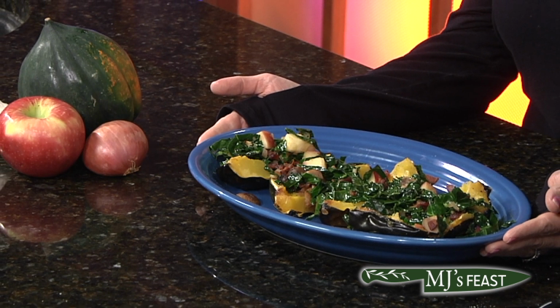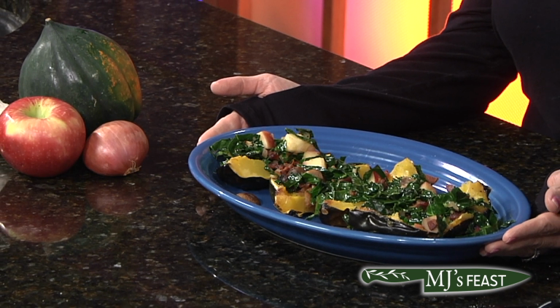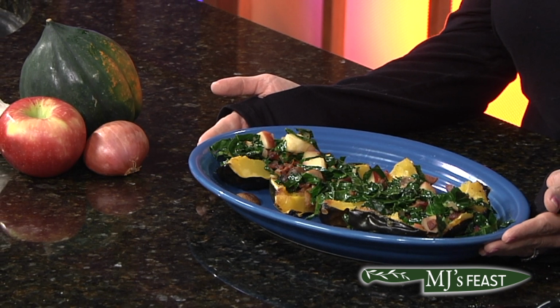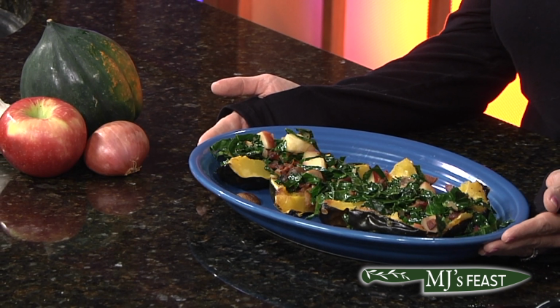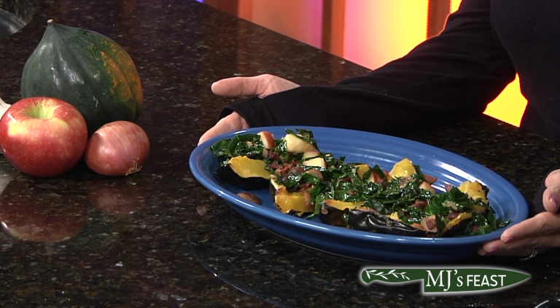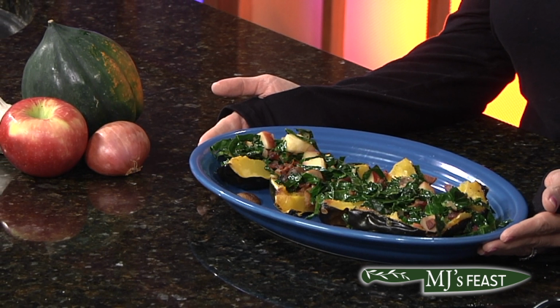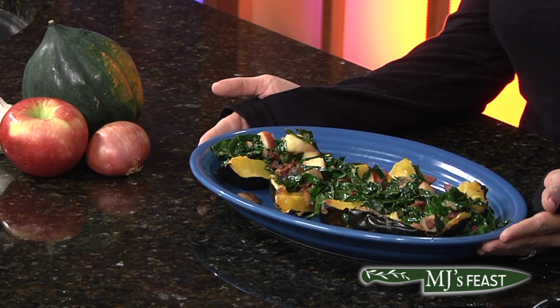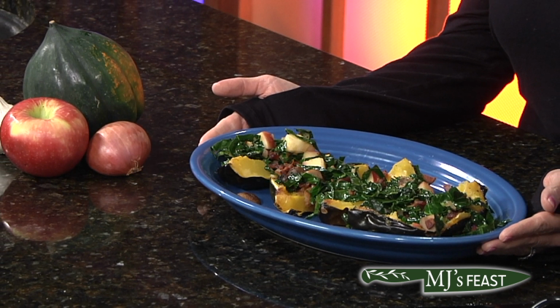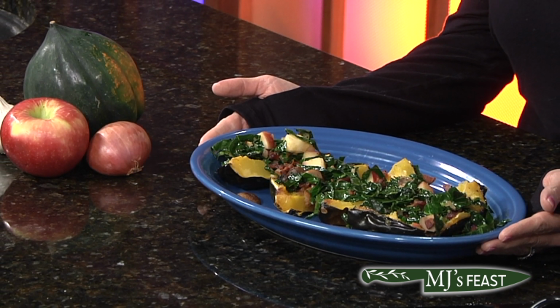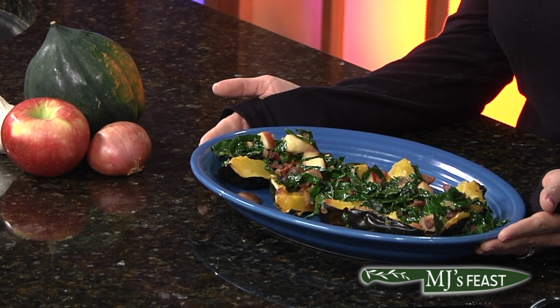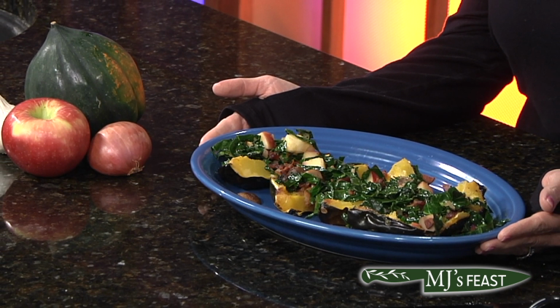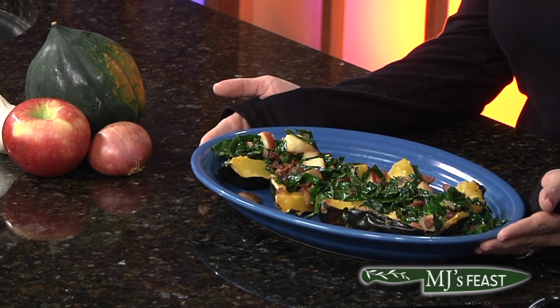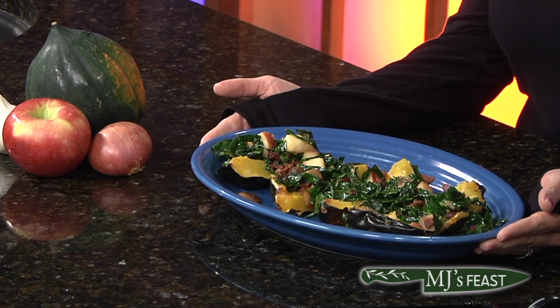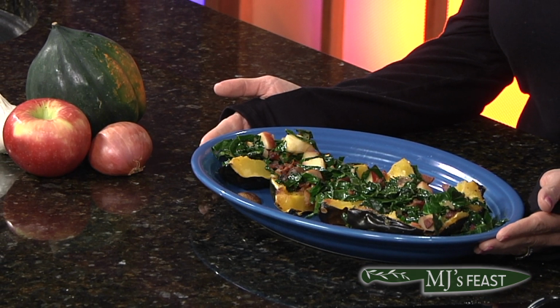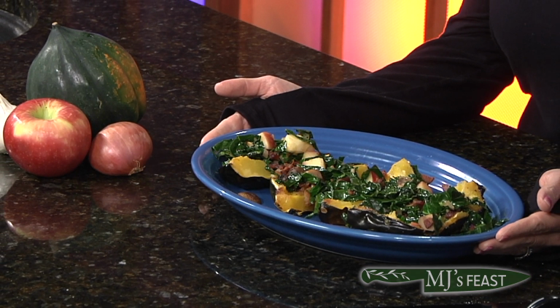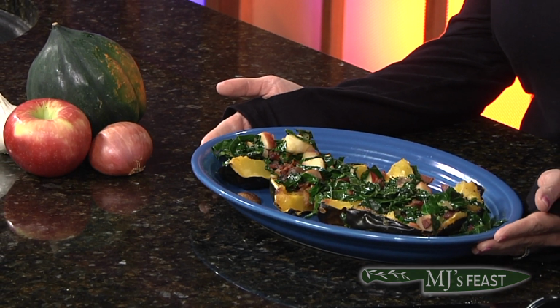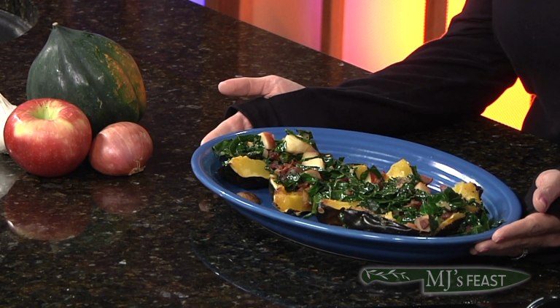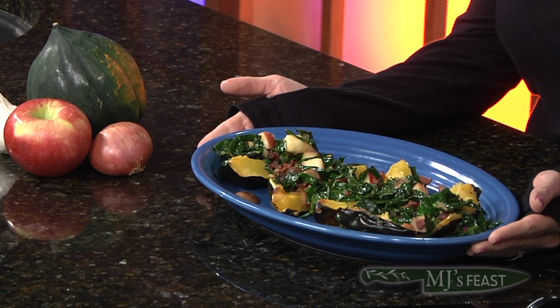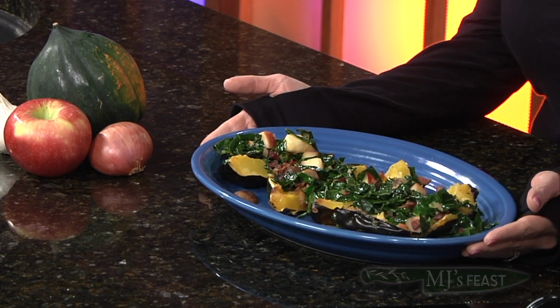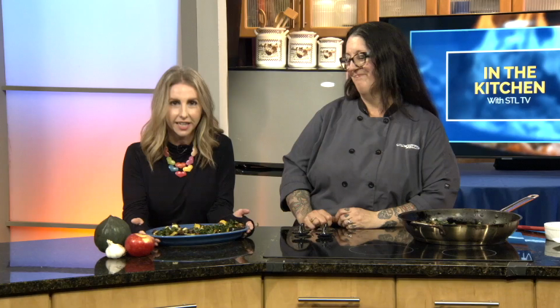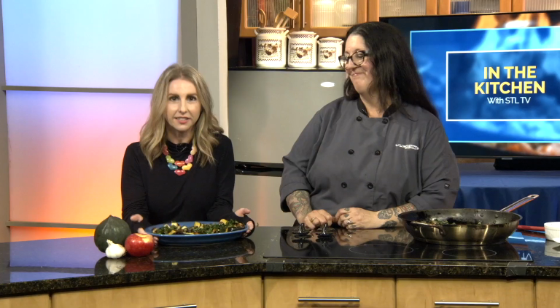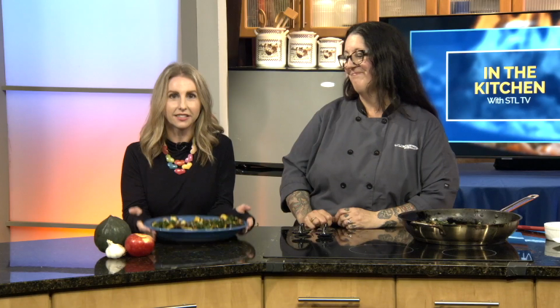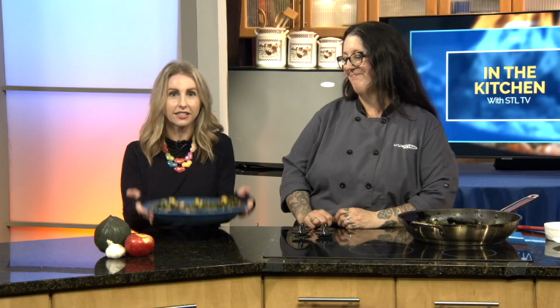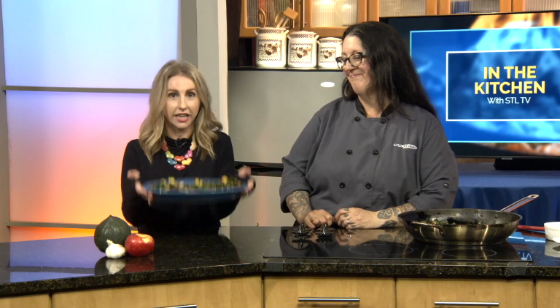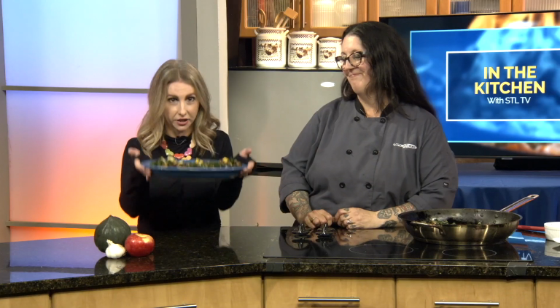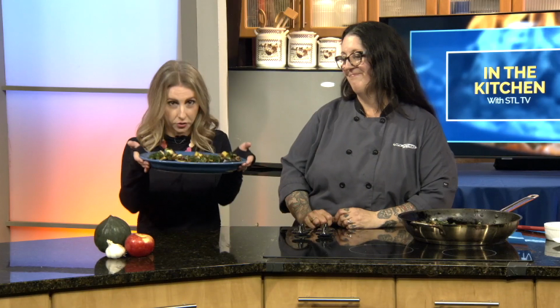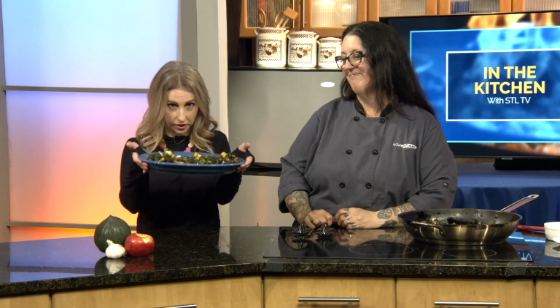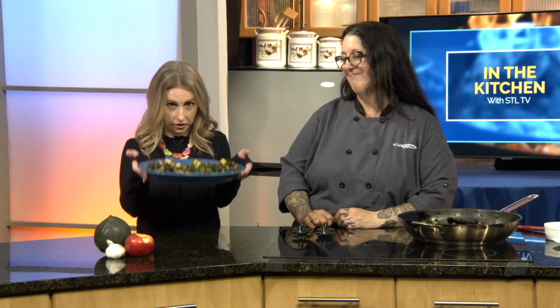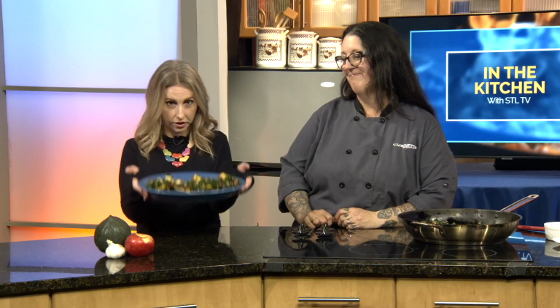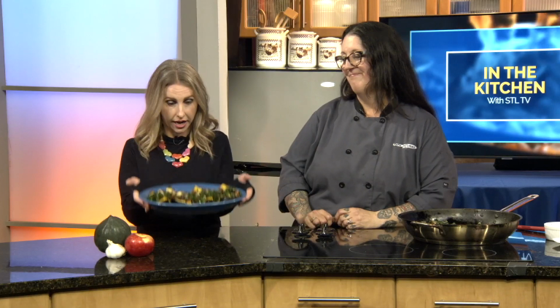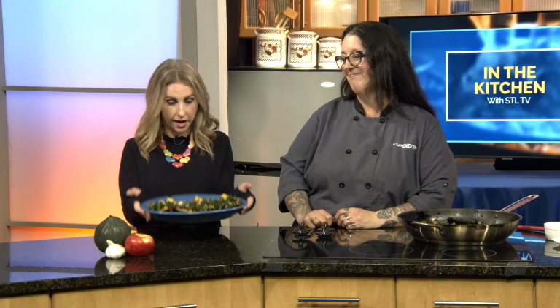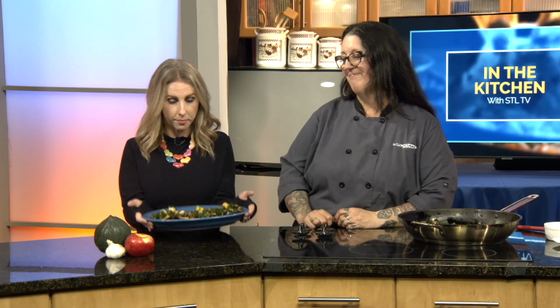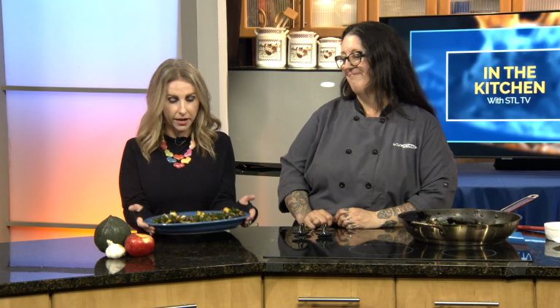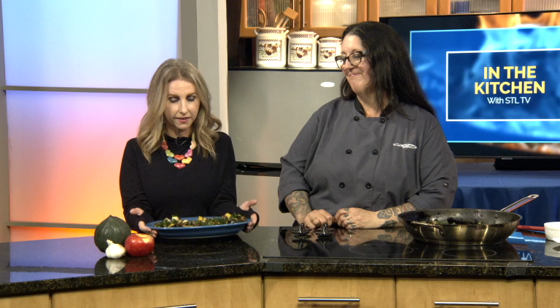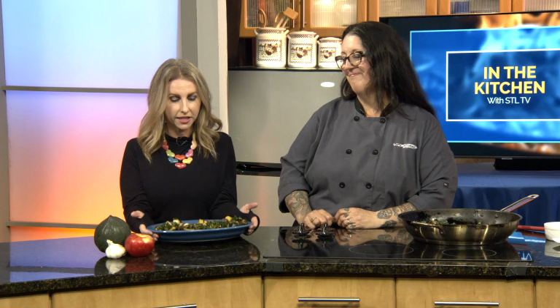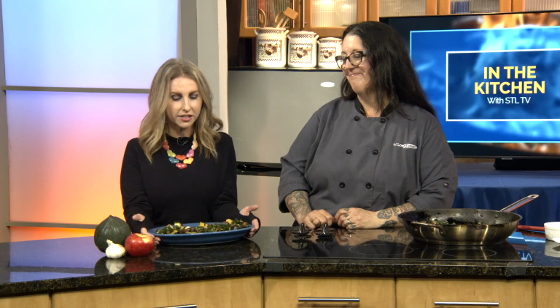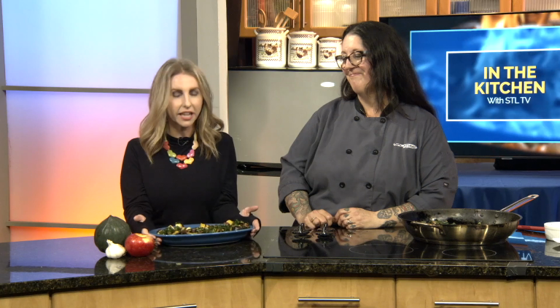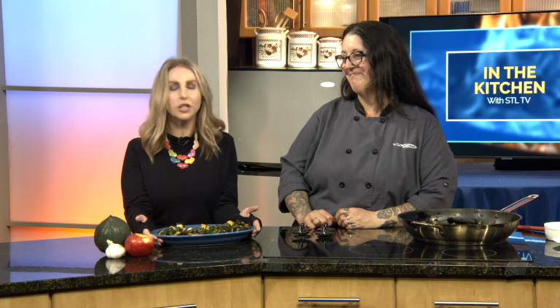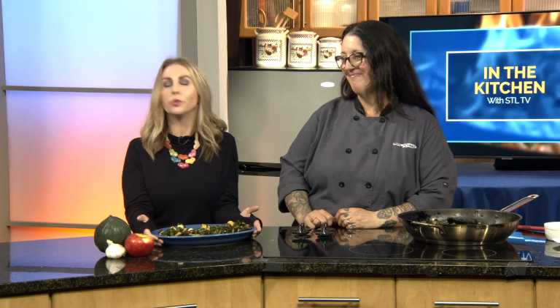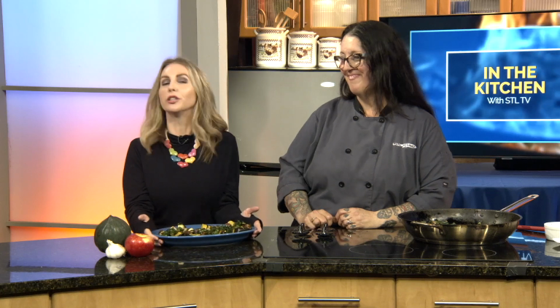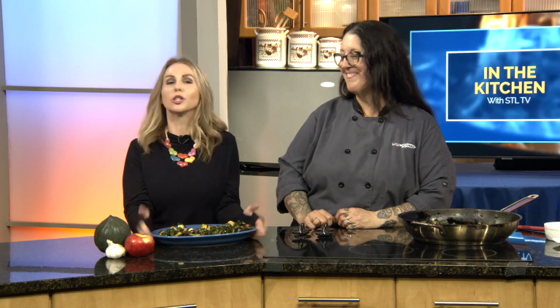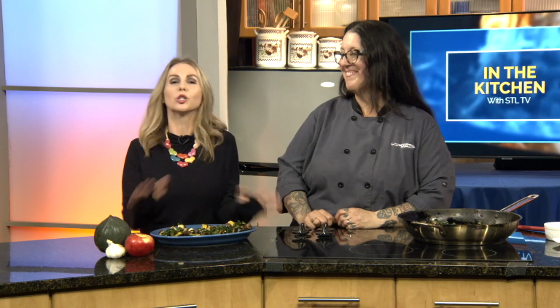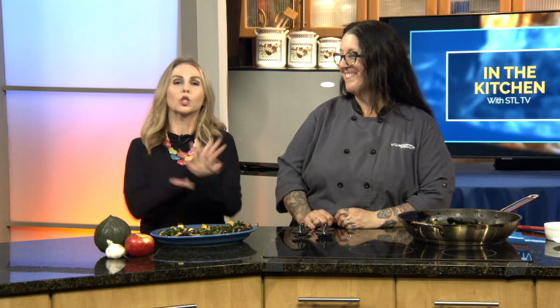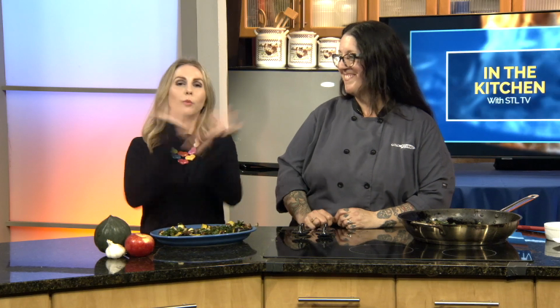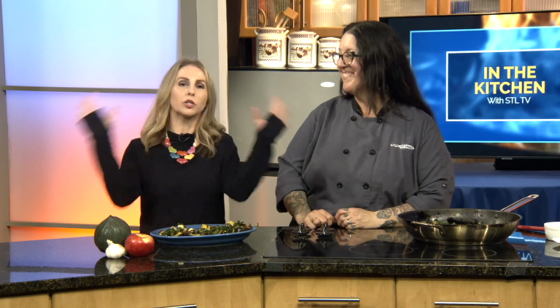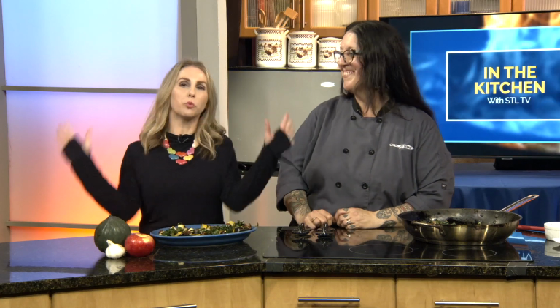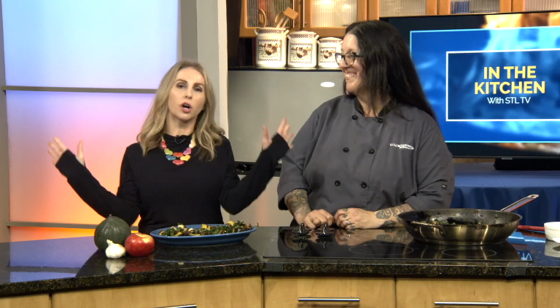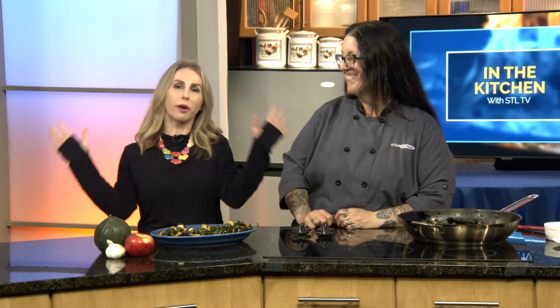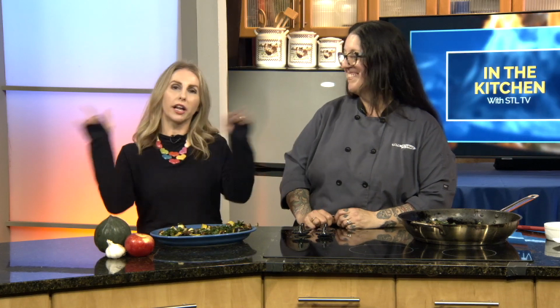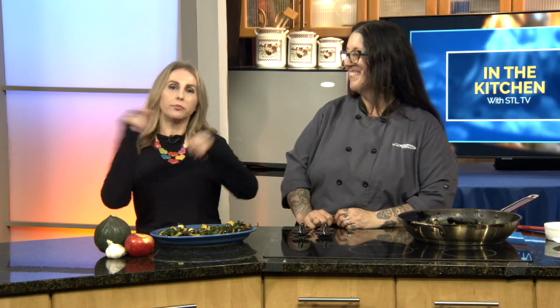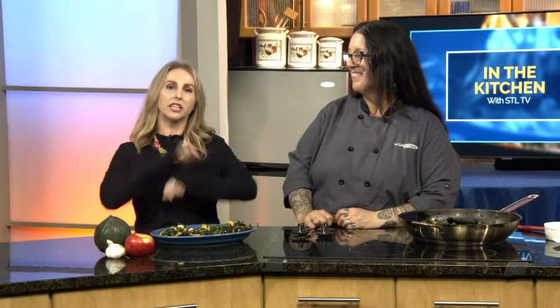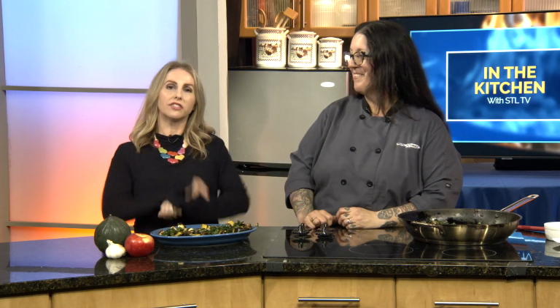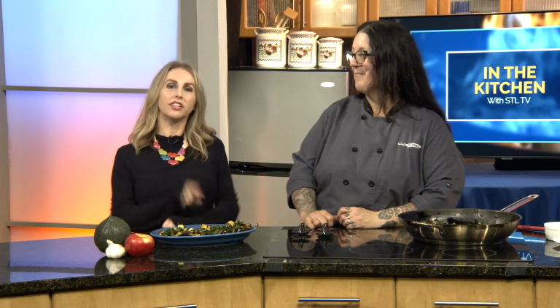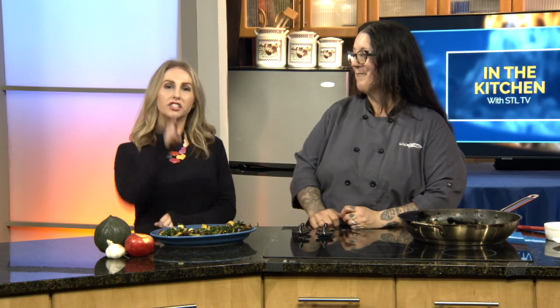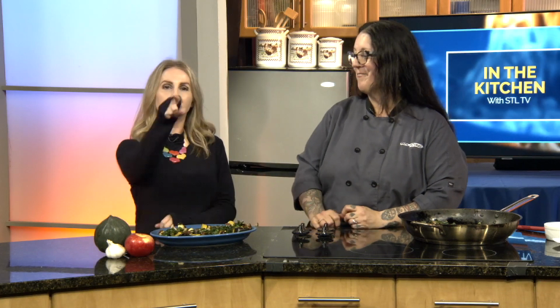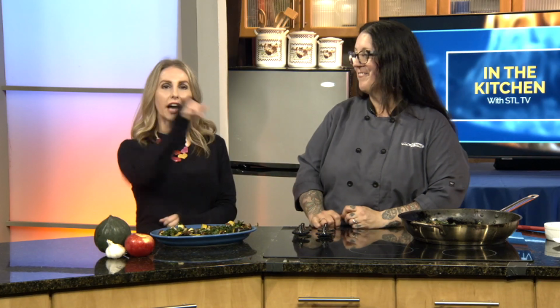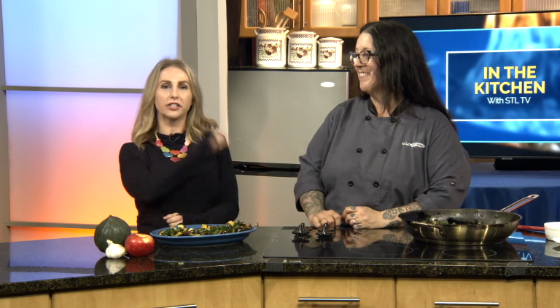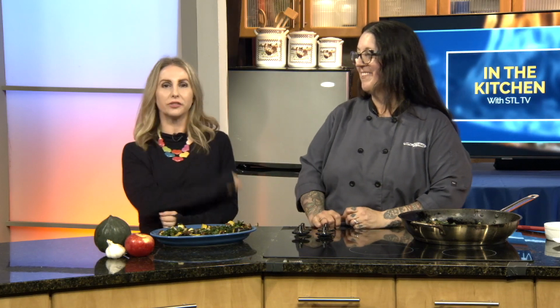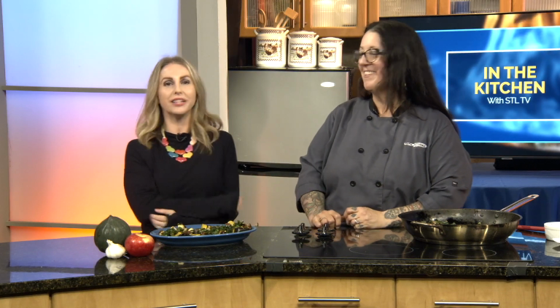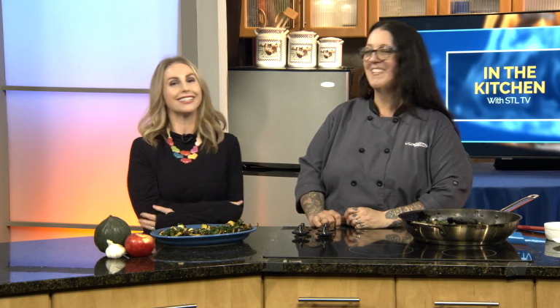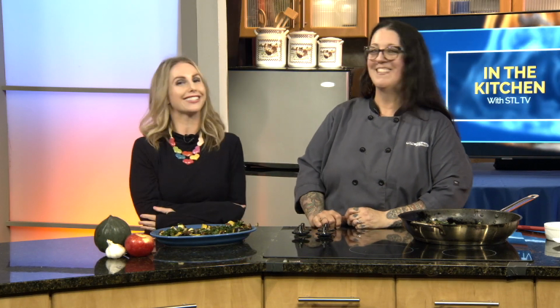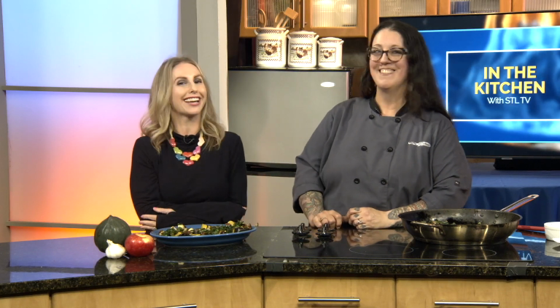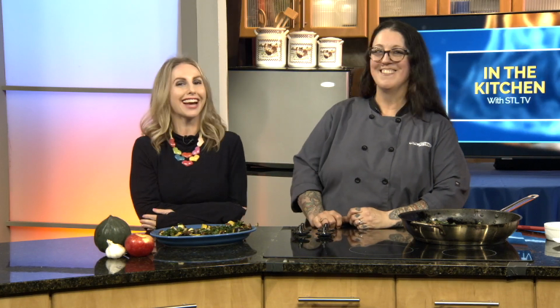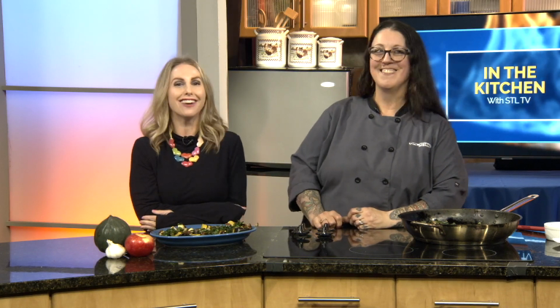Fall has arrived, friends, and you can learn how to make this and so much more about MJ's Feast — you've got to tune in to check it out.